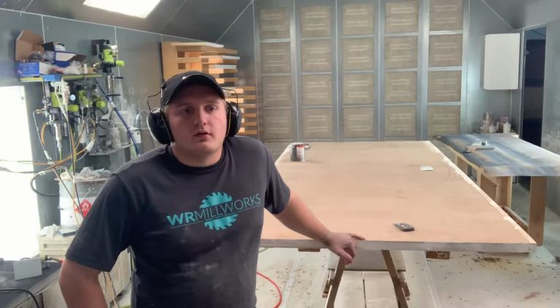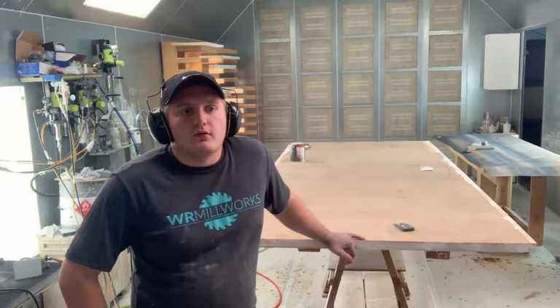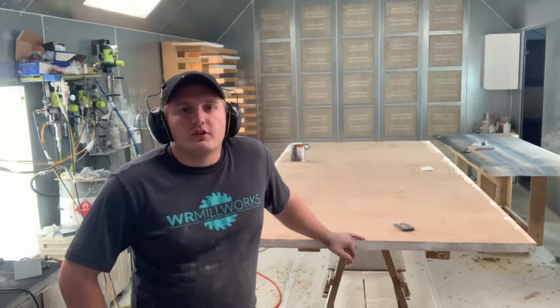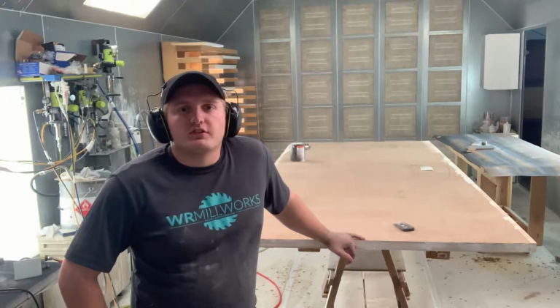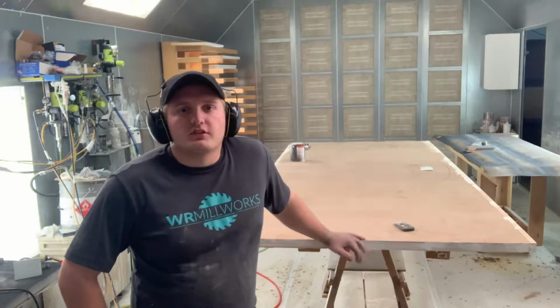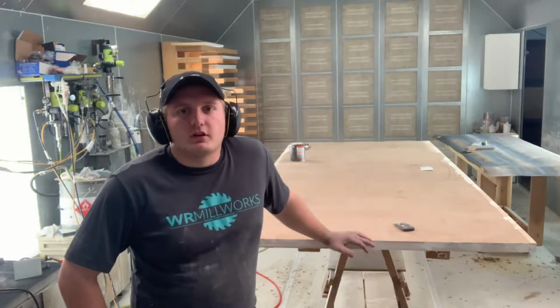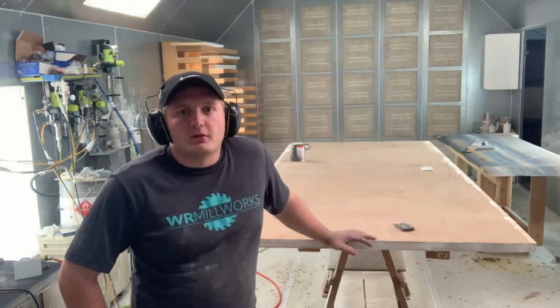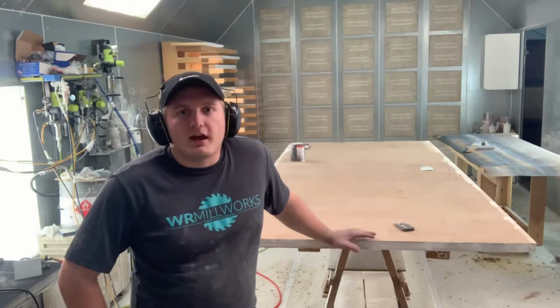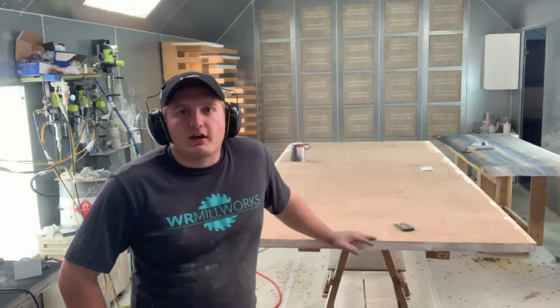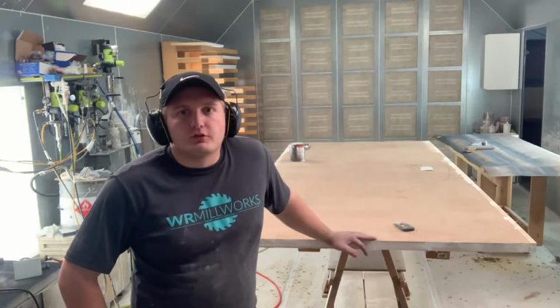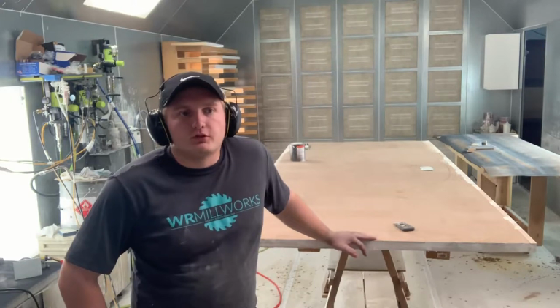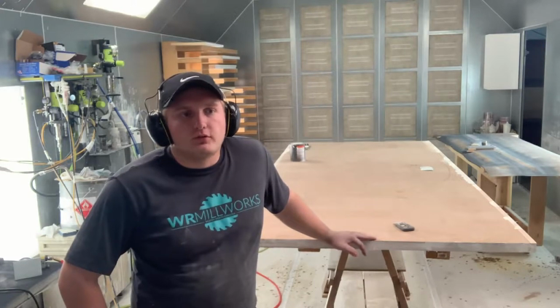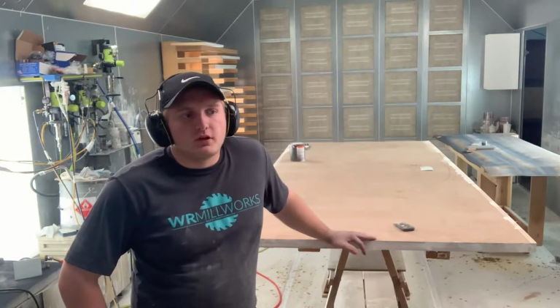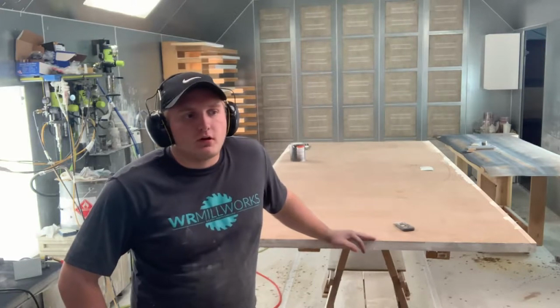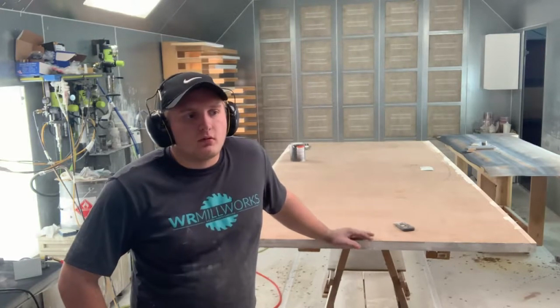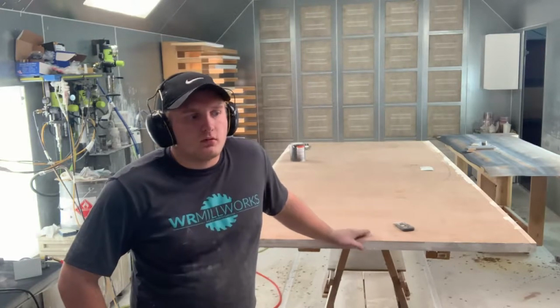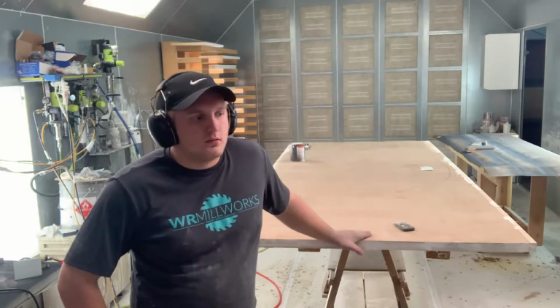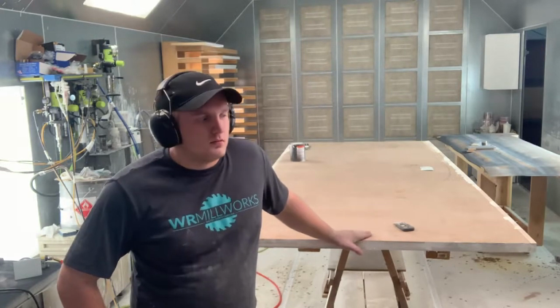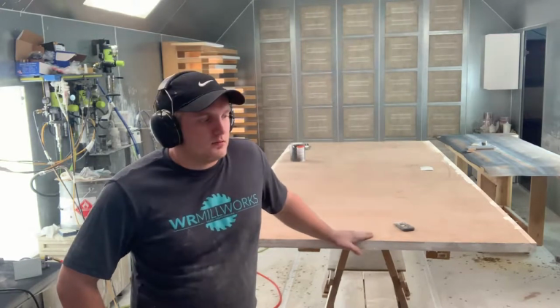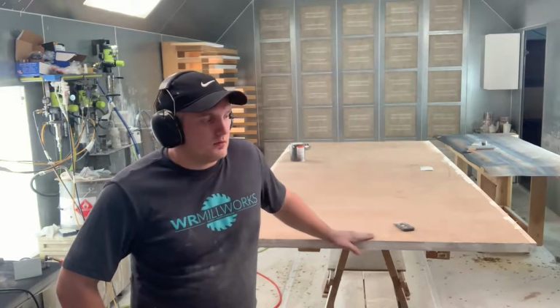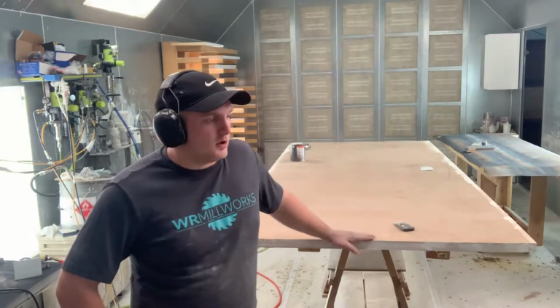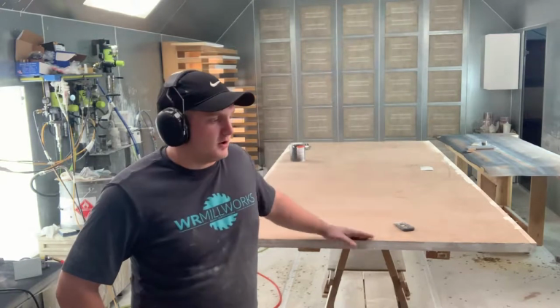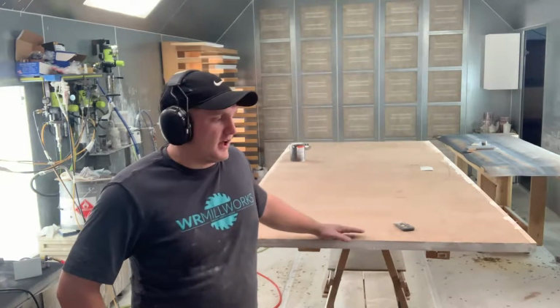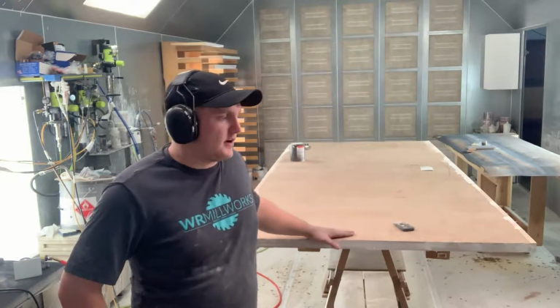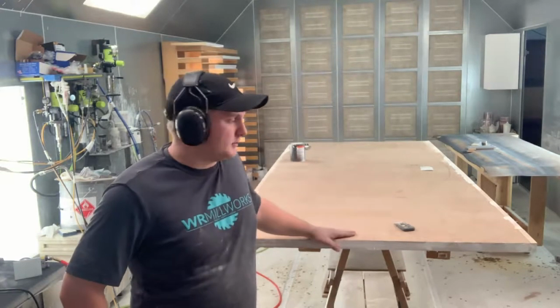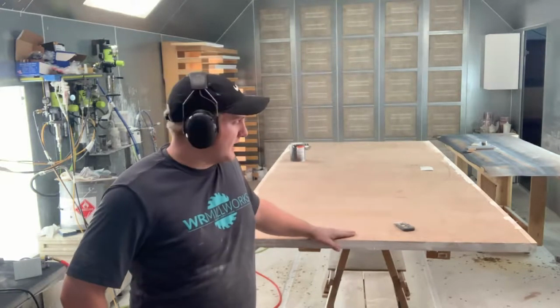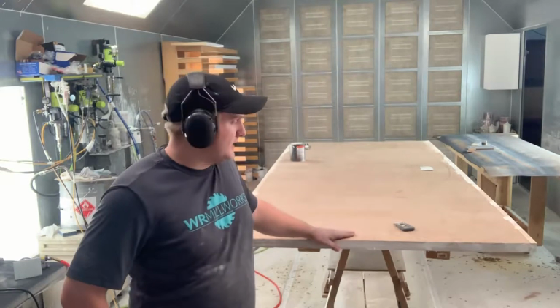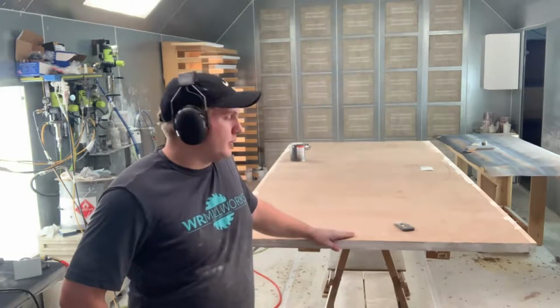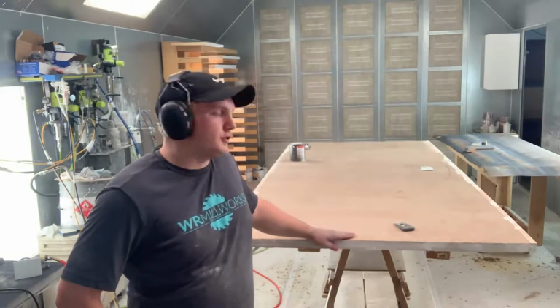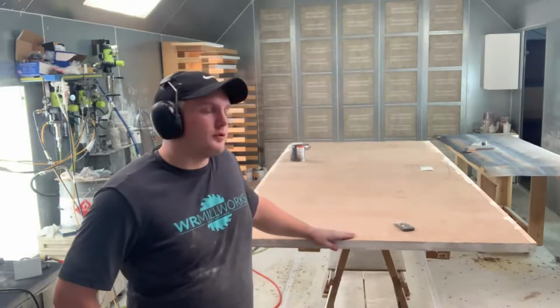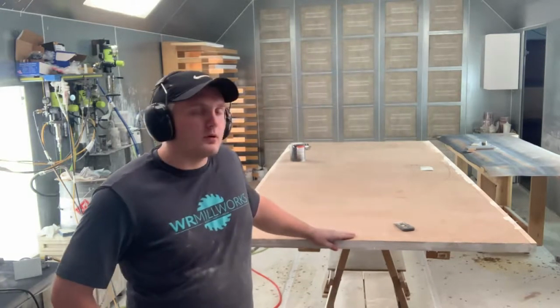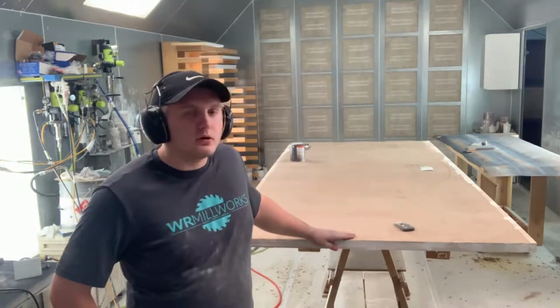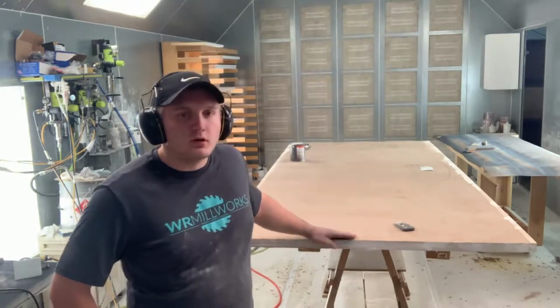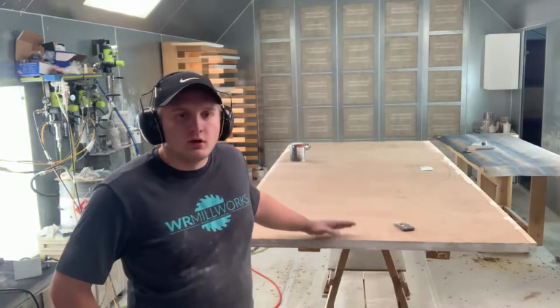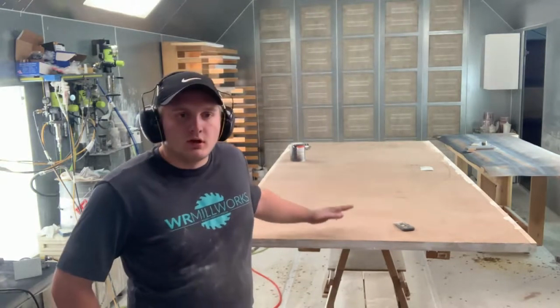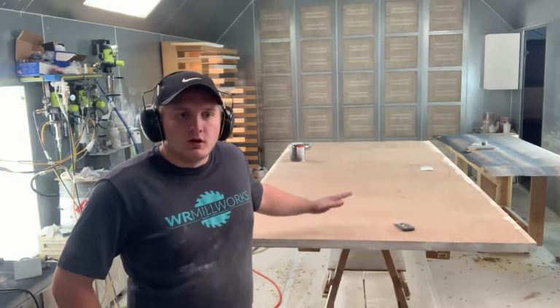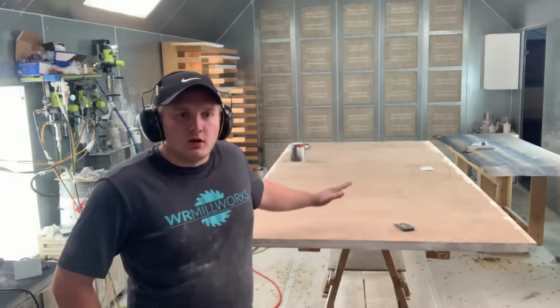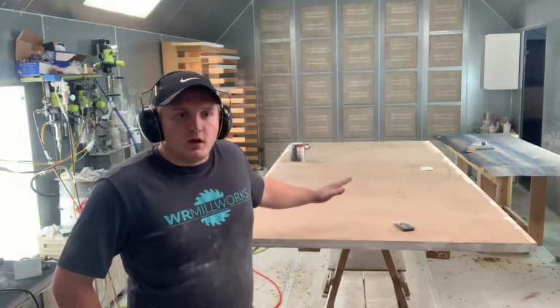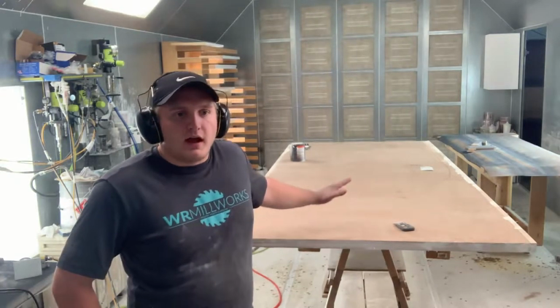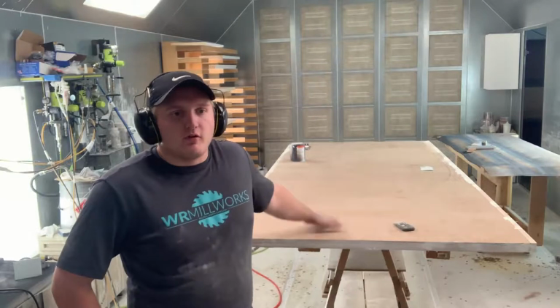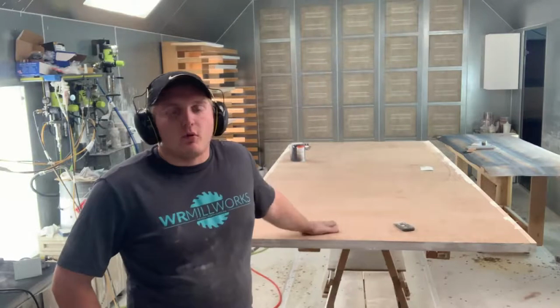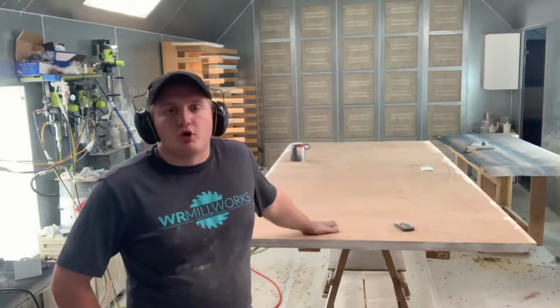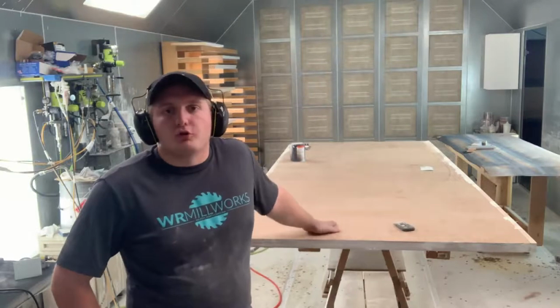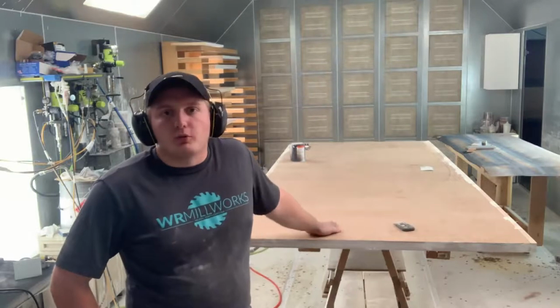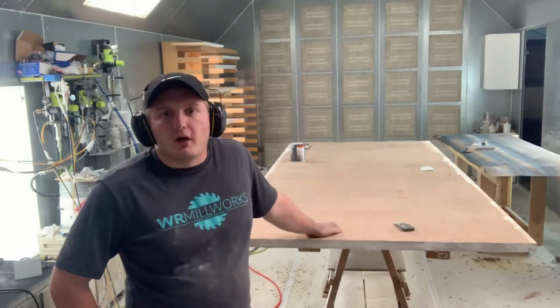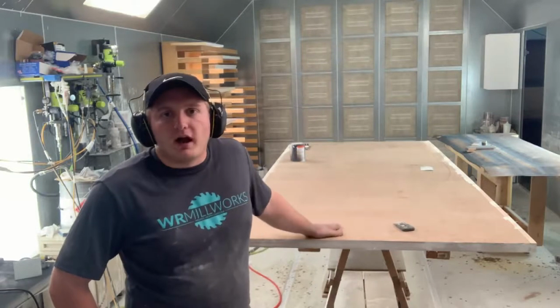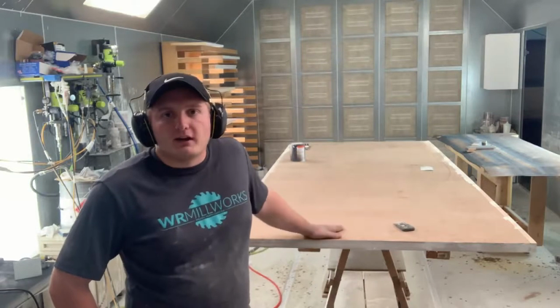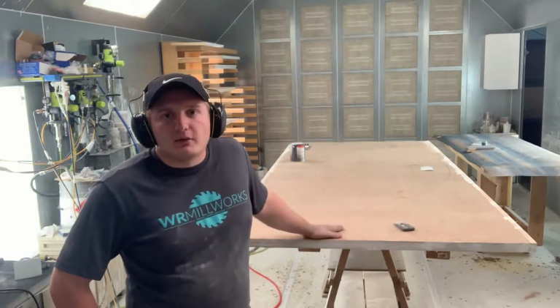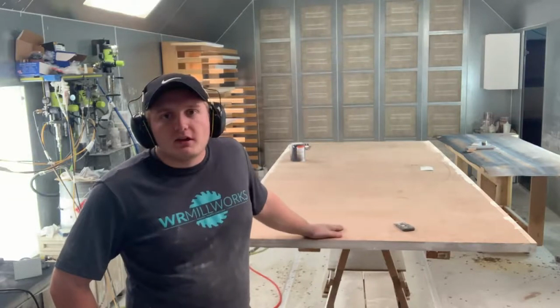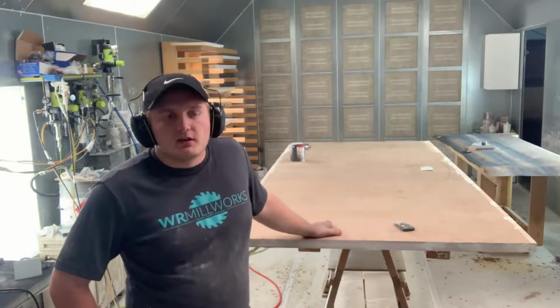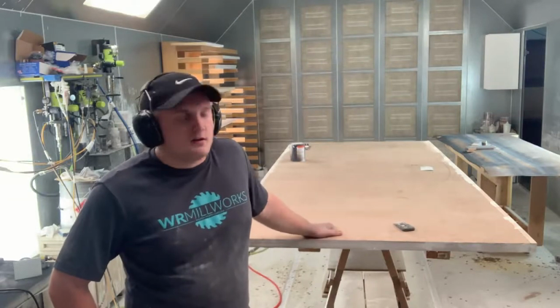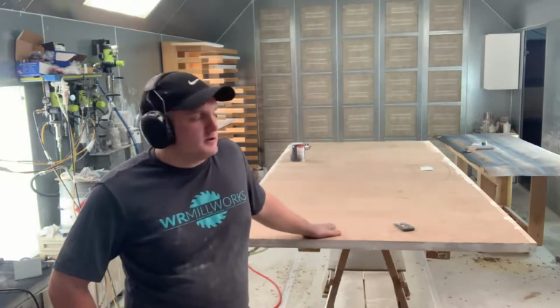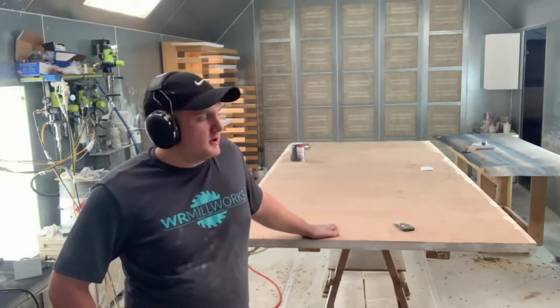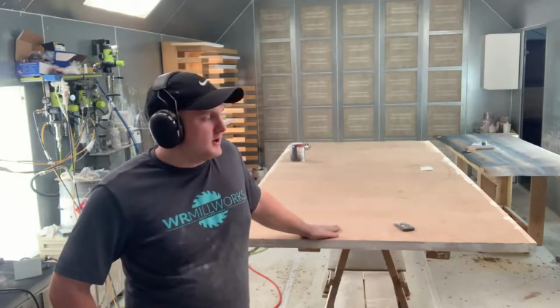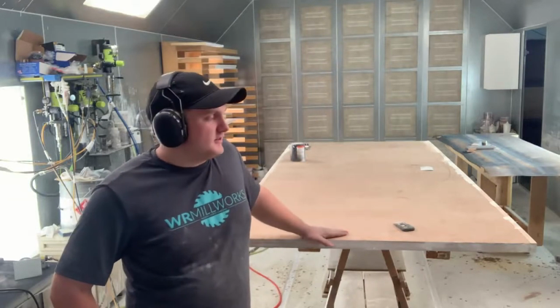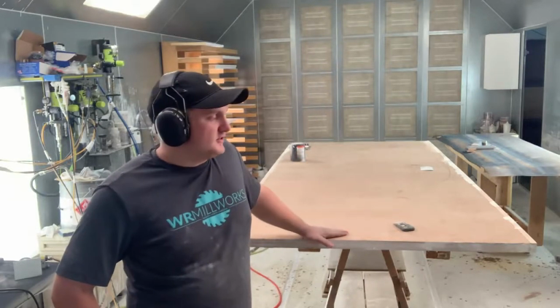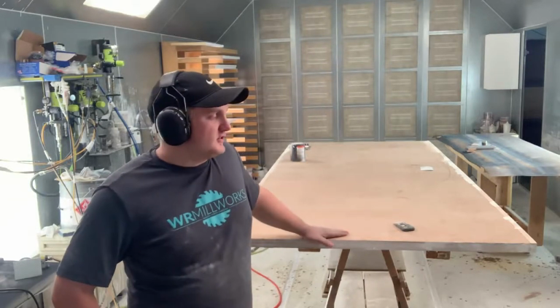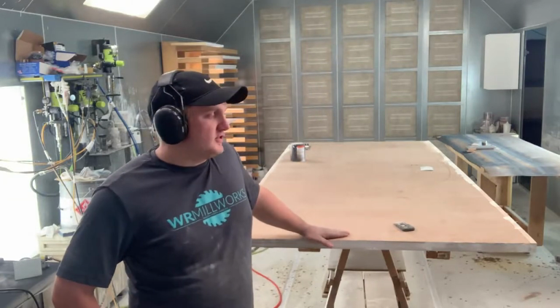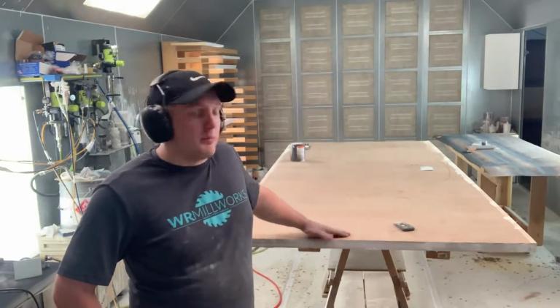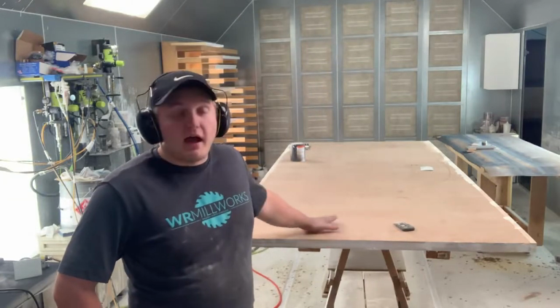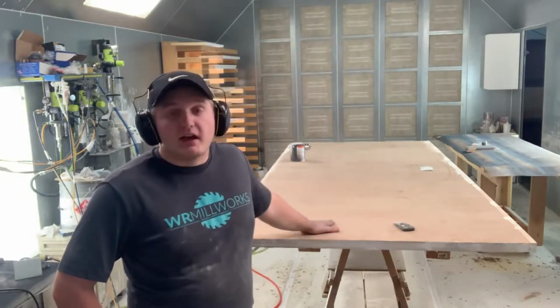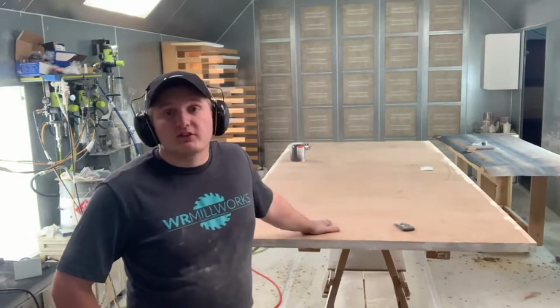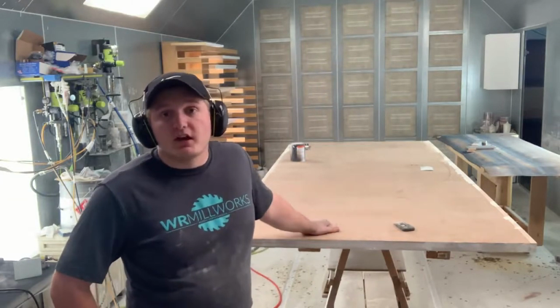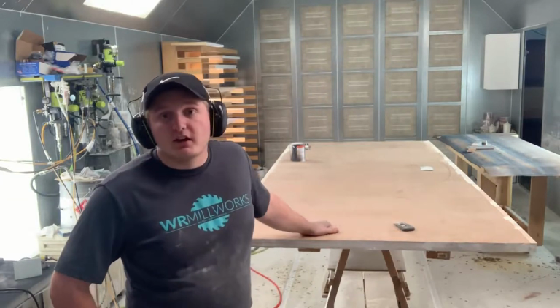This is going to be a how-to video on how to paint a barn door. I have a barn door behind me — this is the back side.